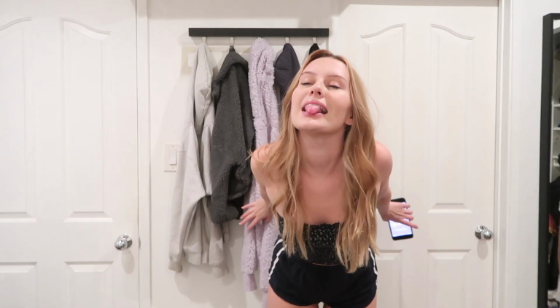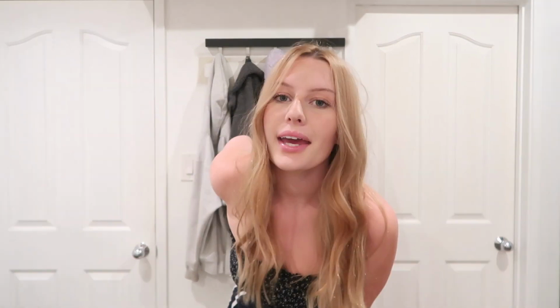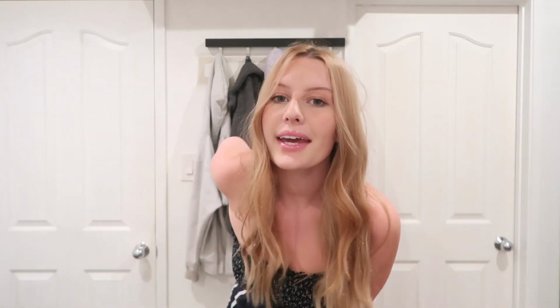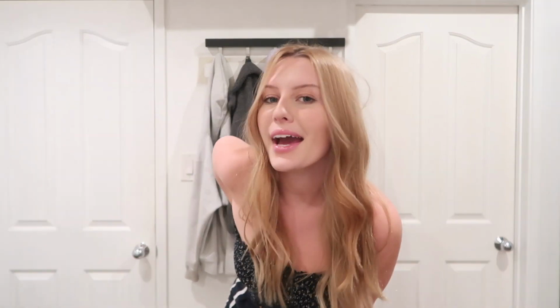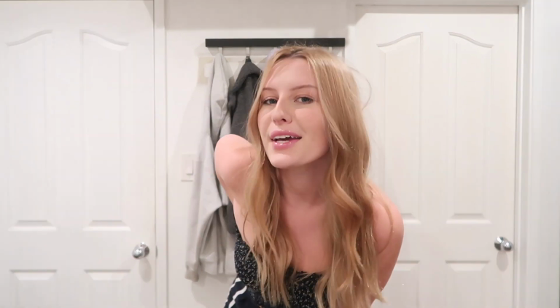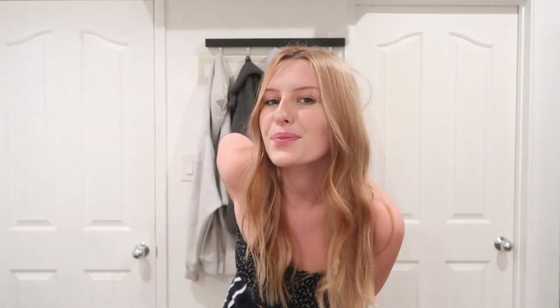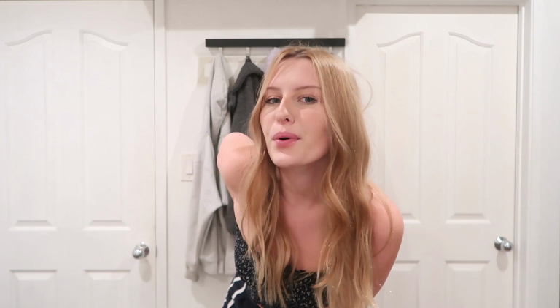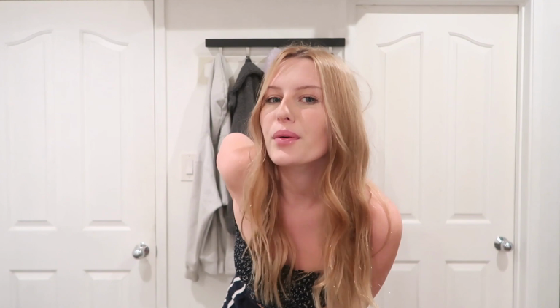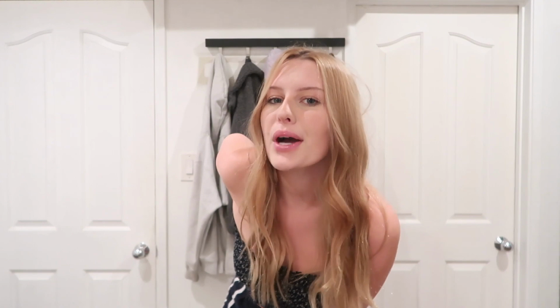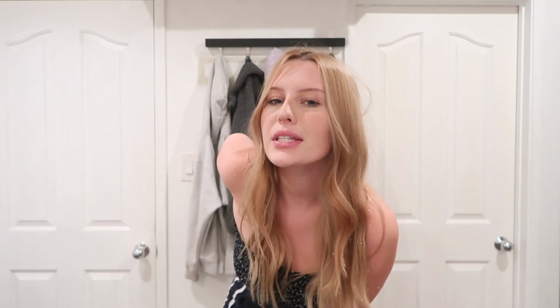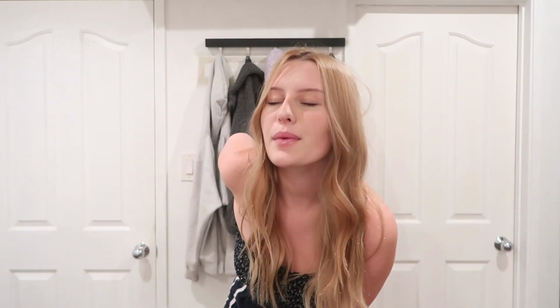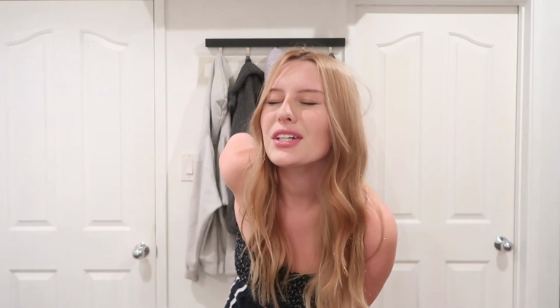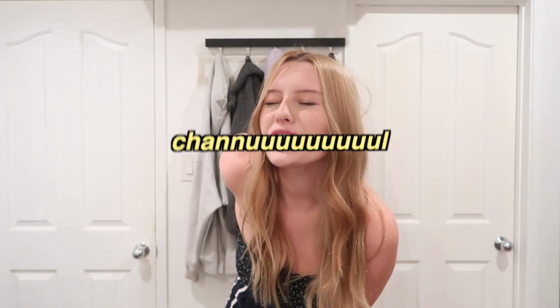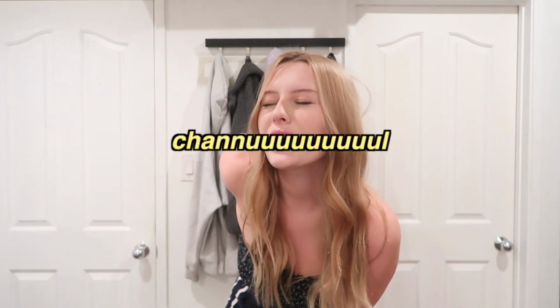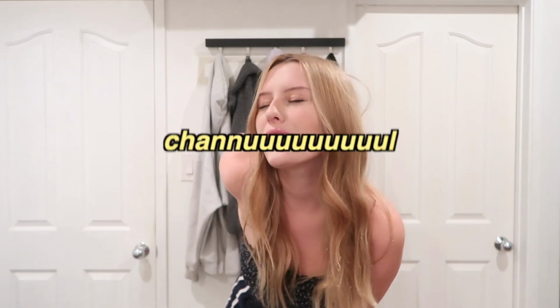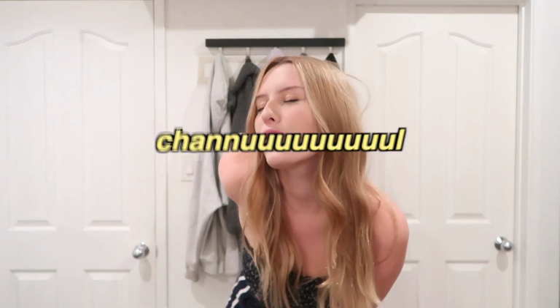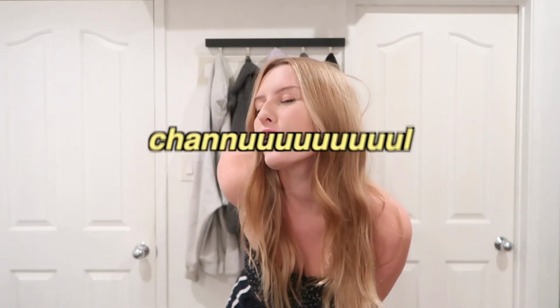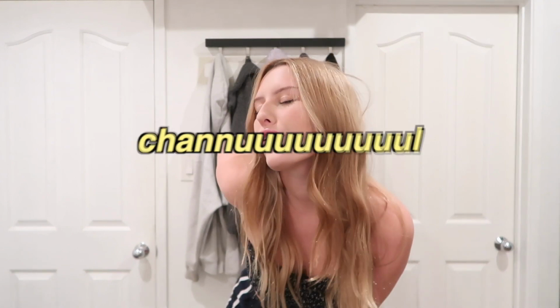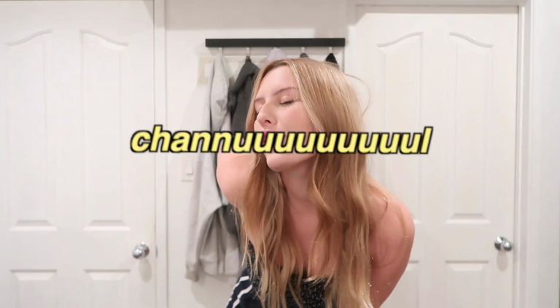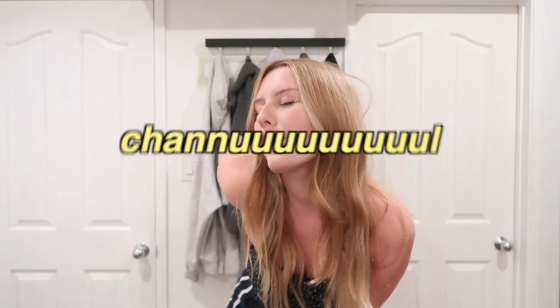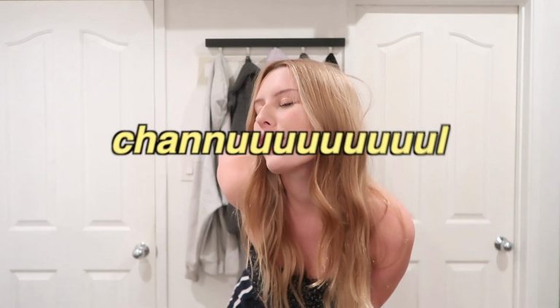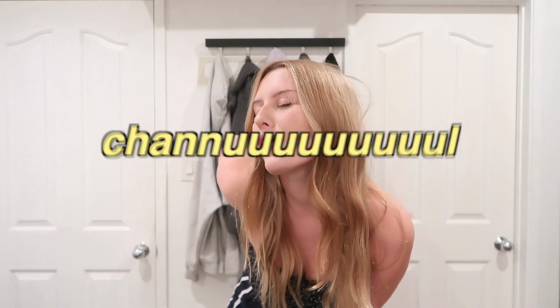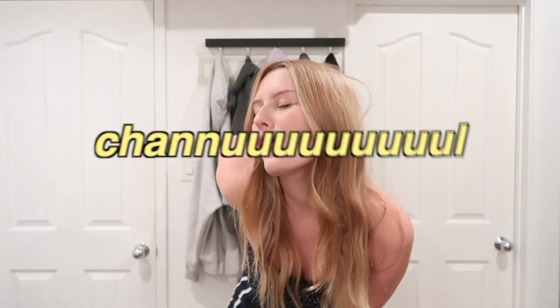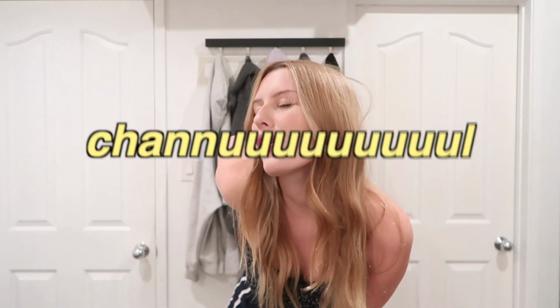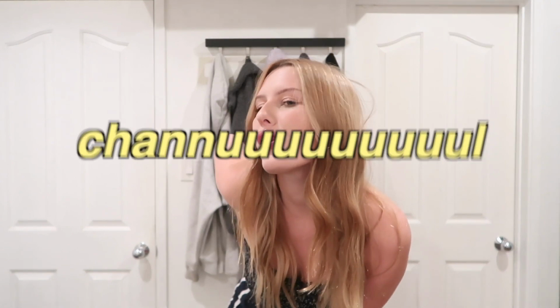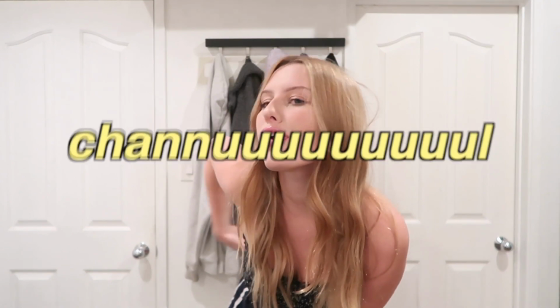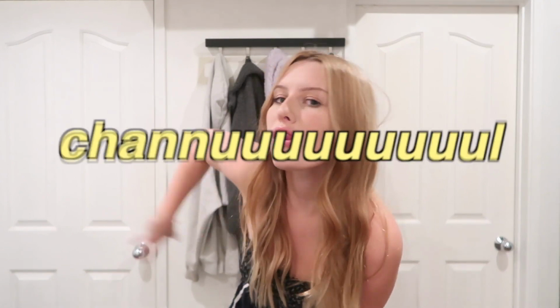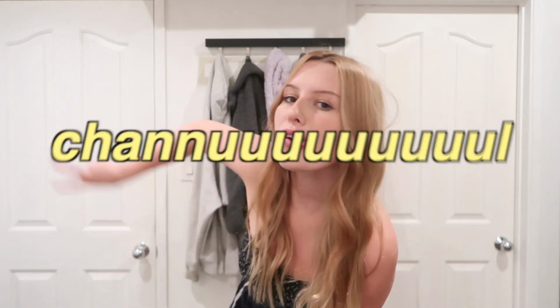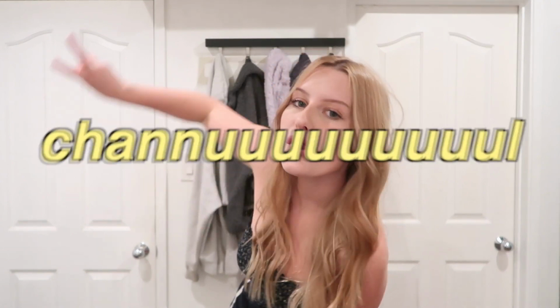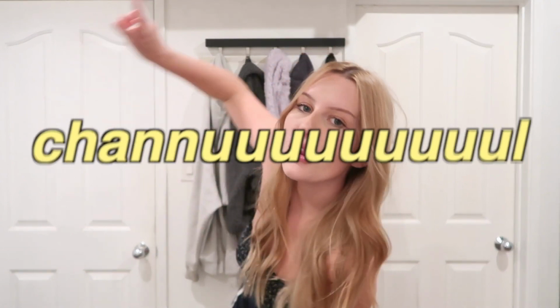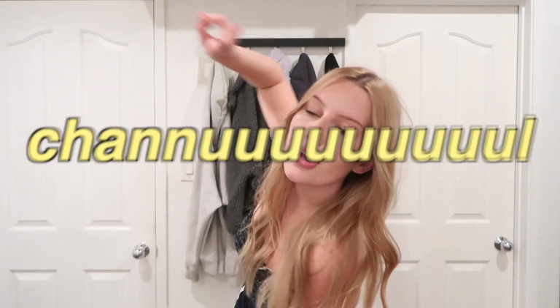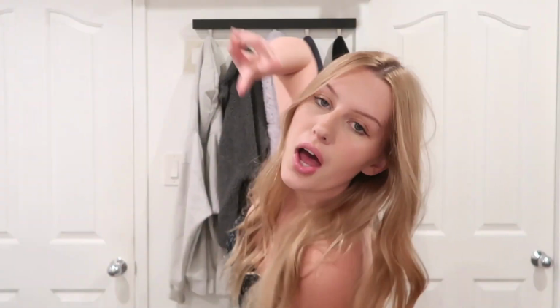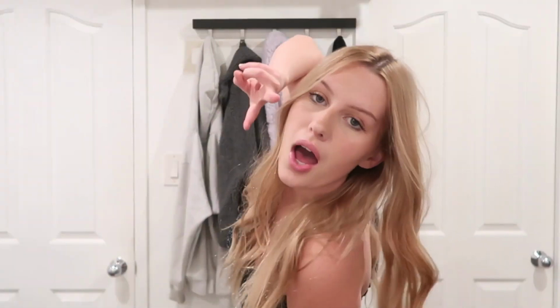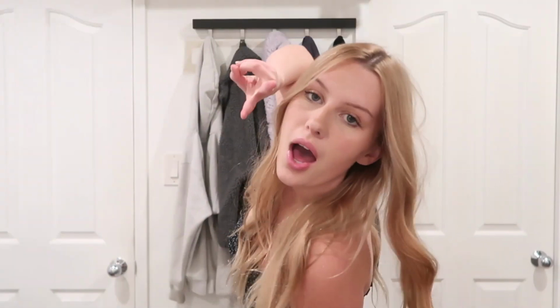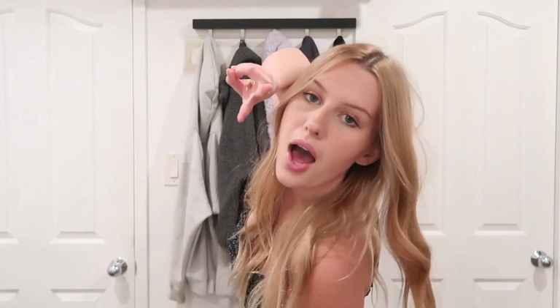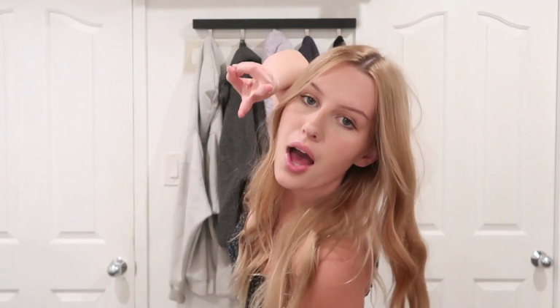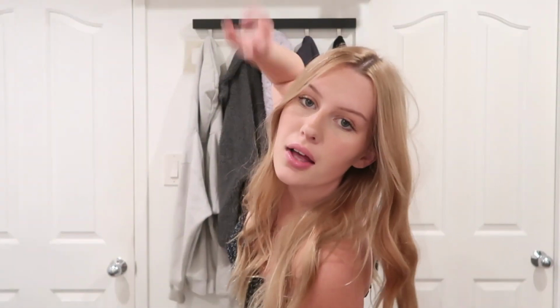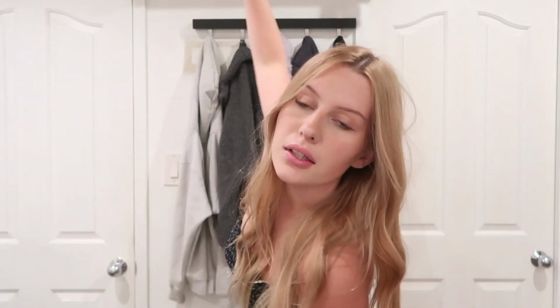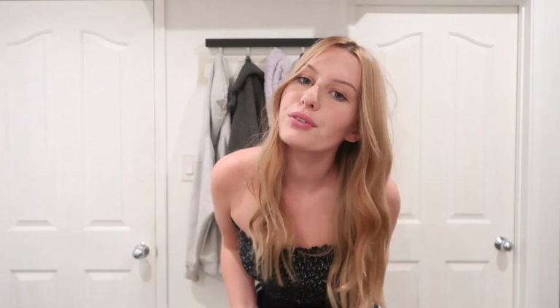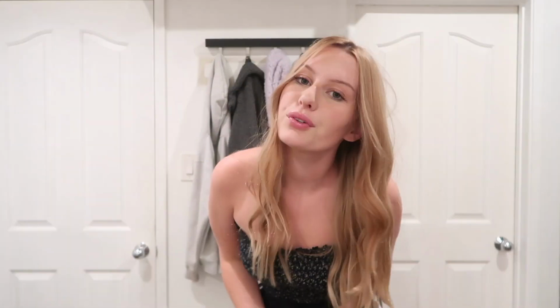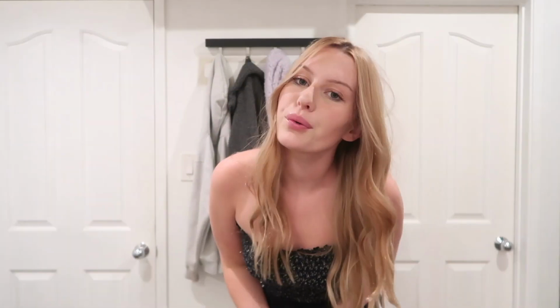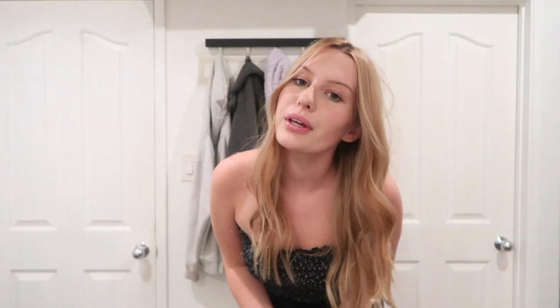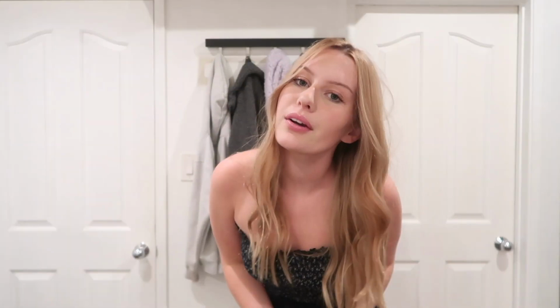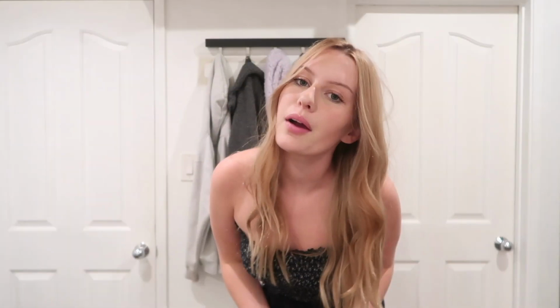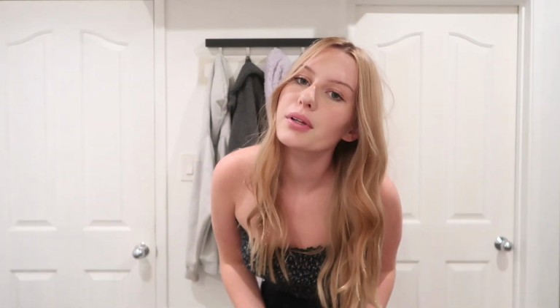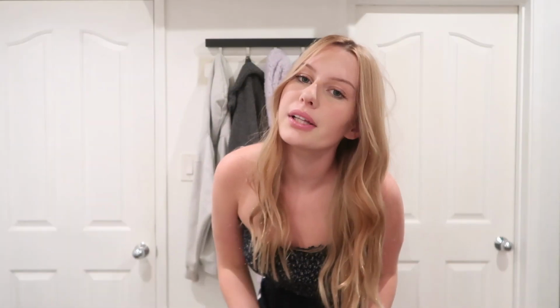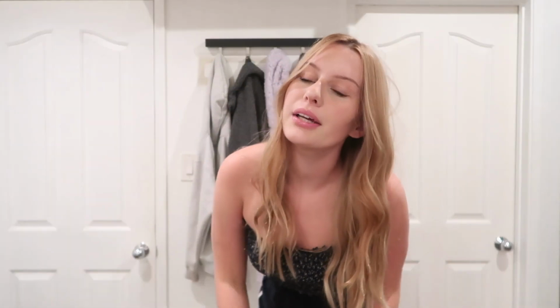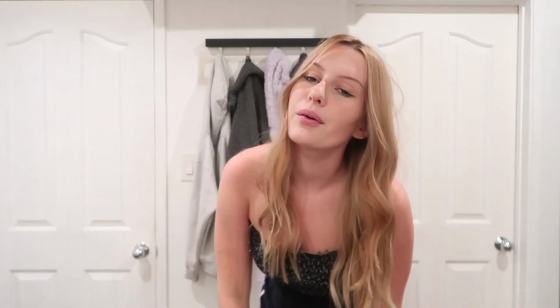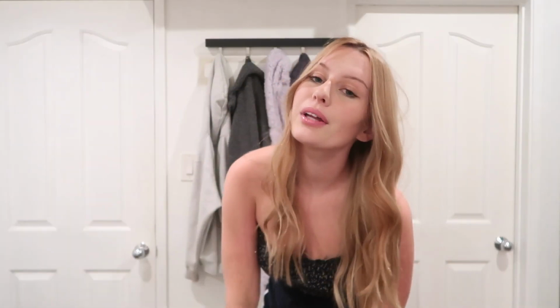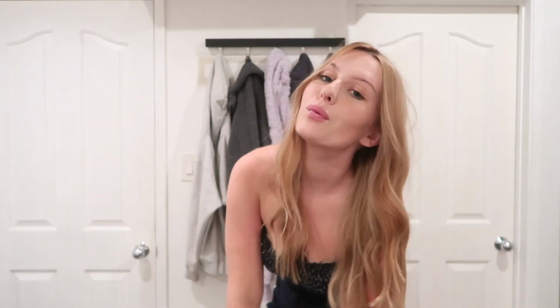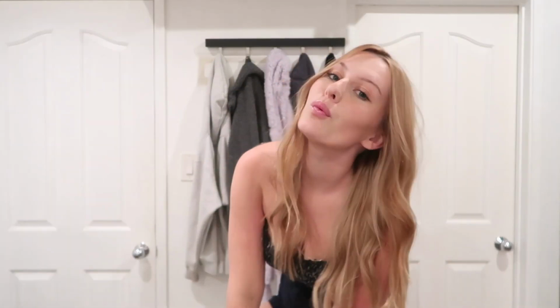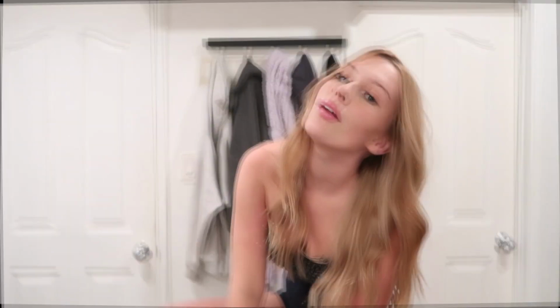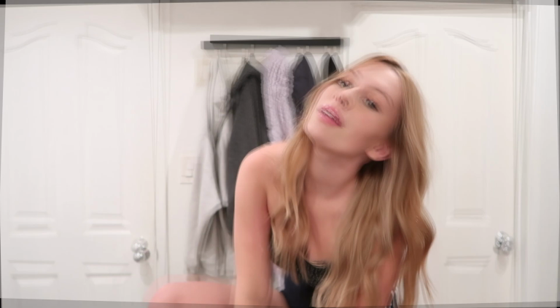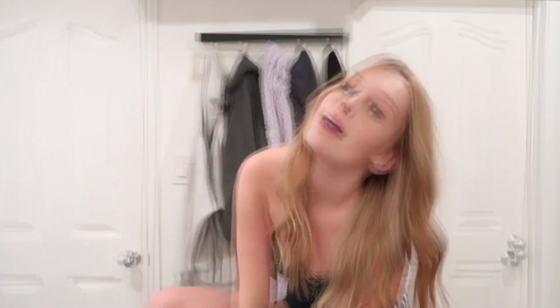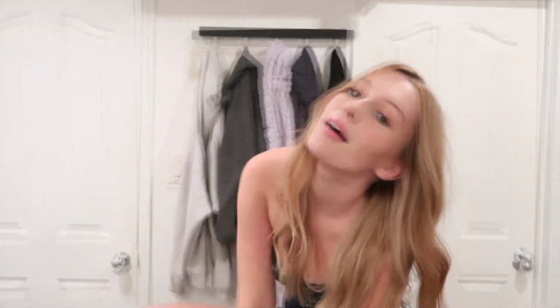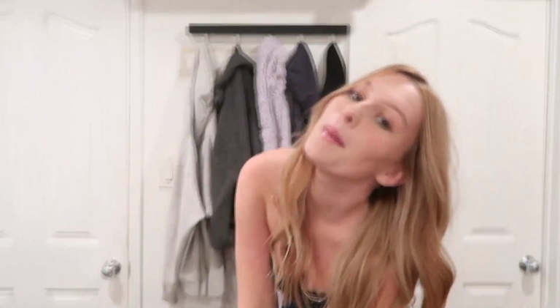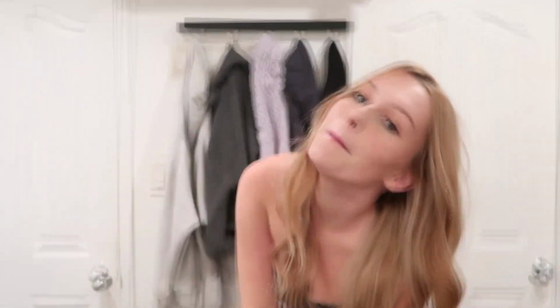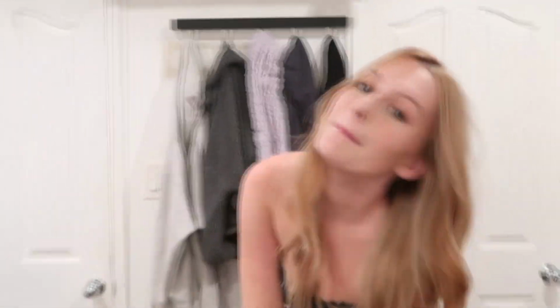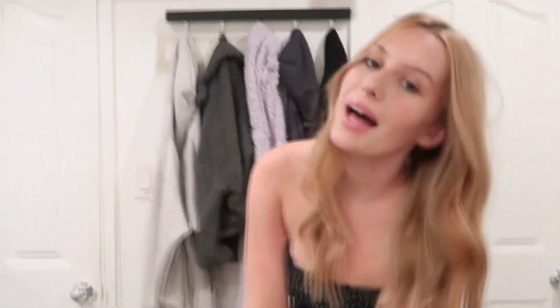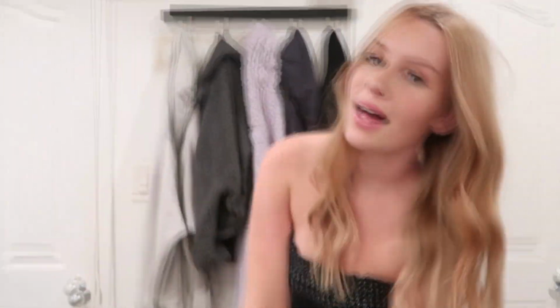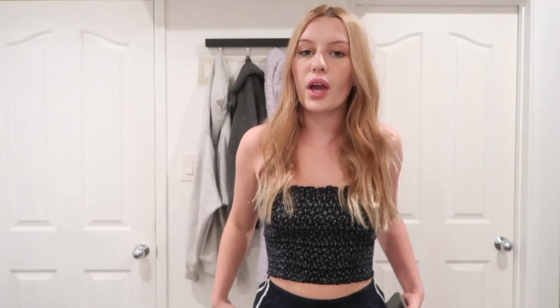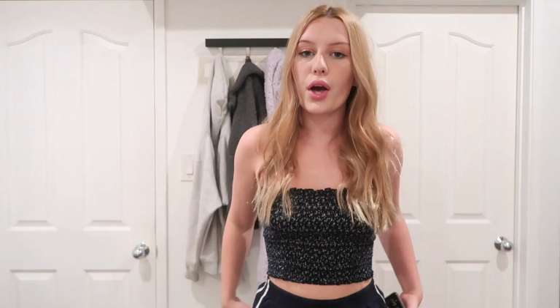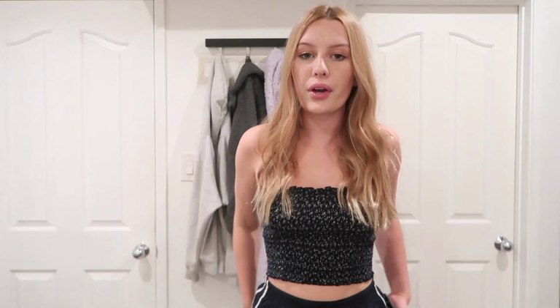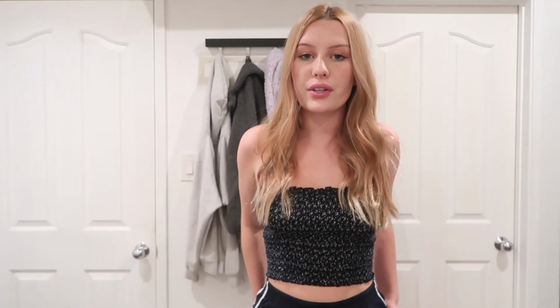Hey guys, welcome back to my channel. If you're new here, I'm Cleo and welcome.